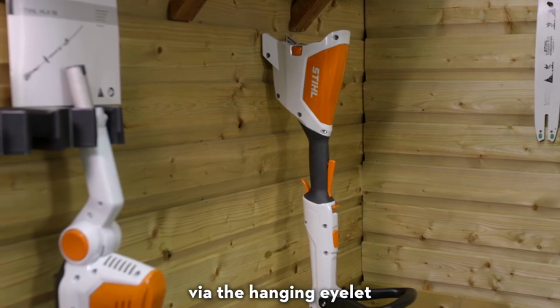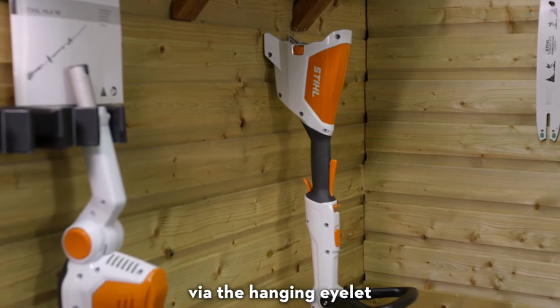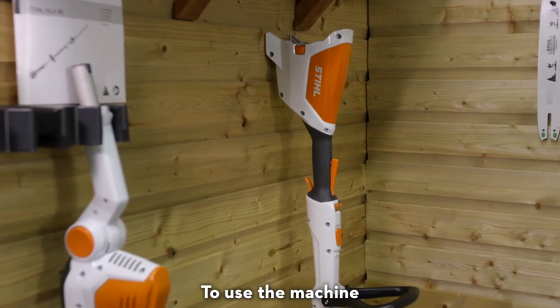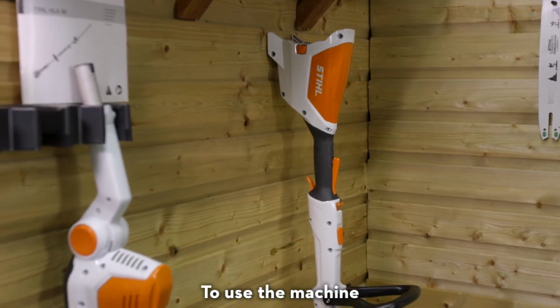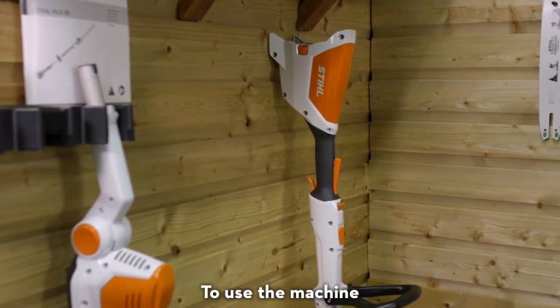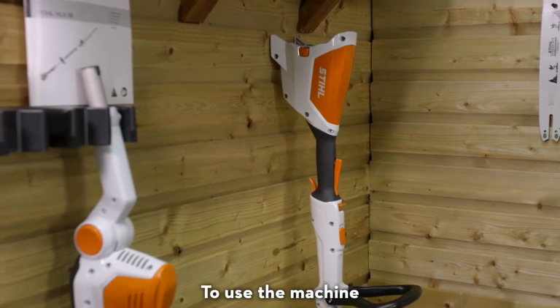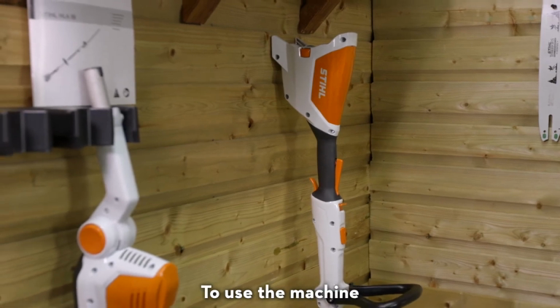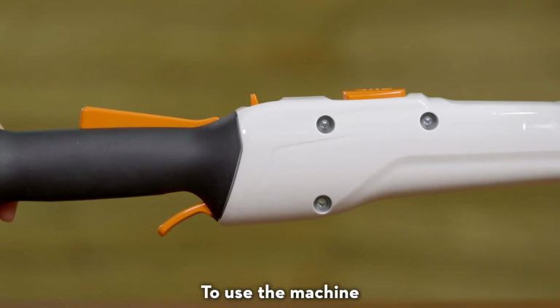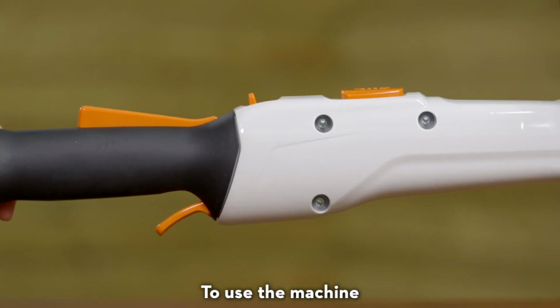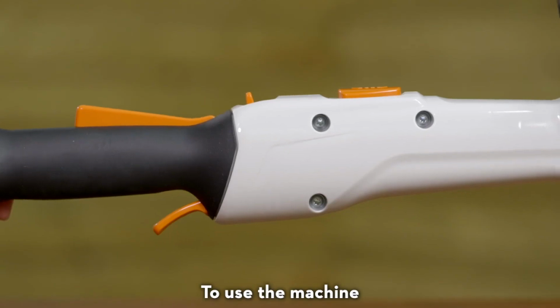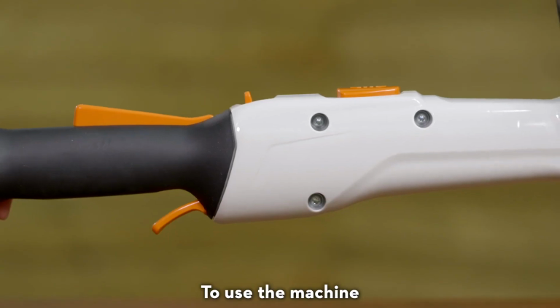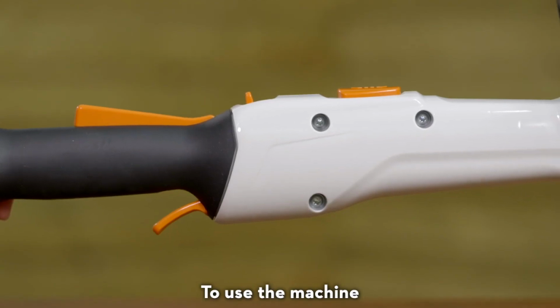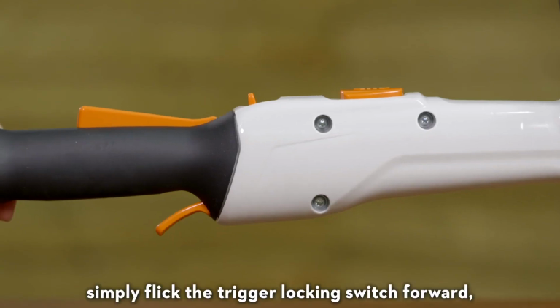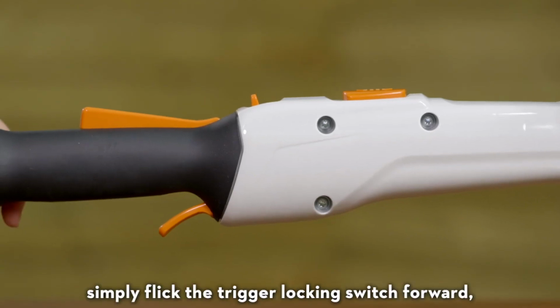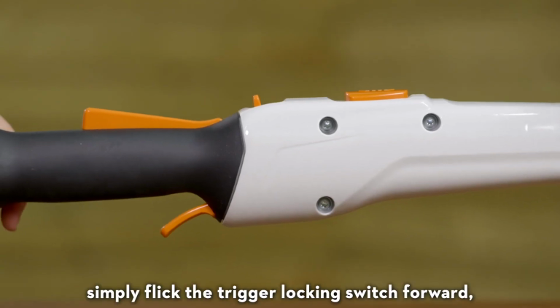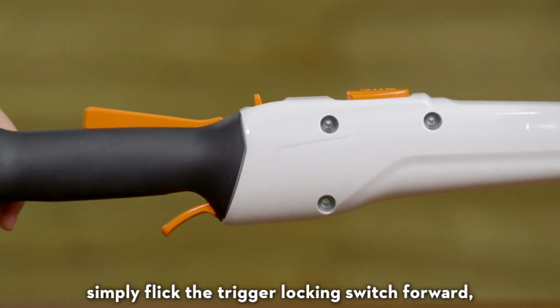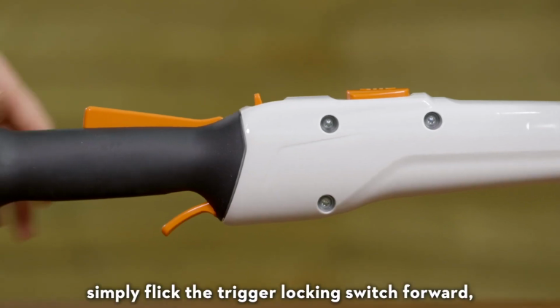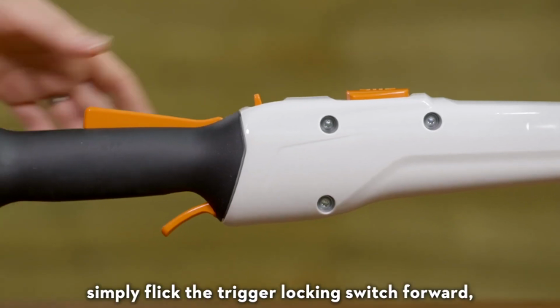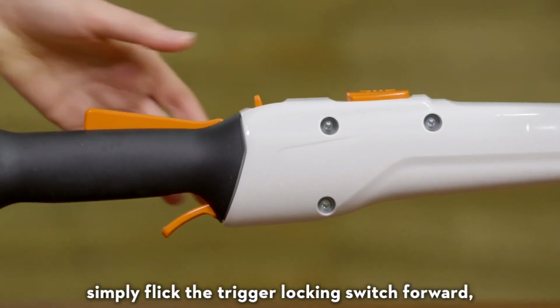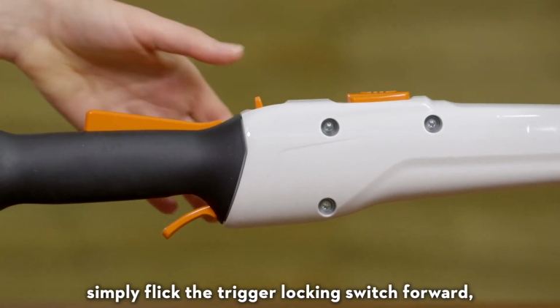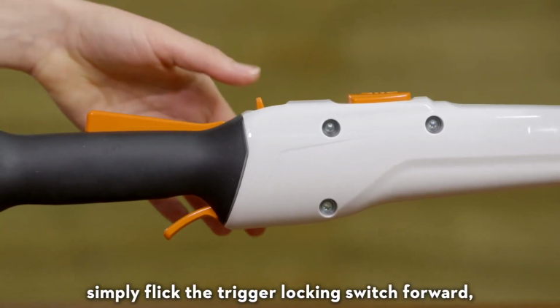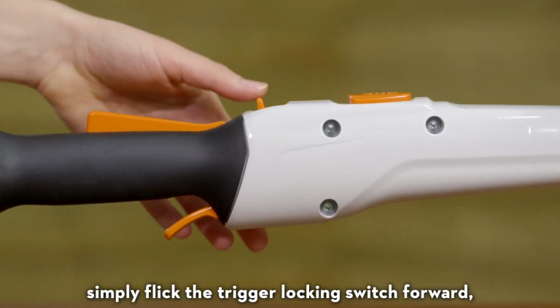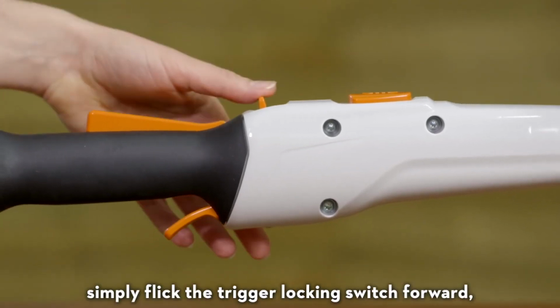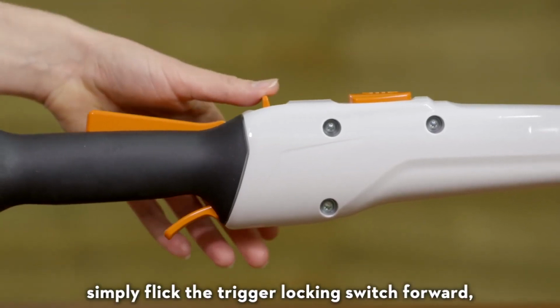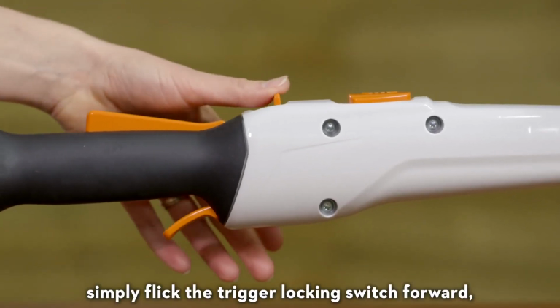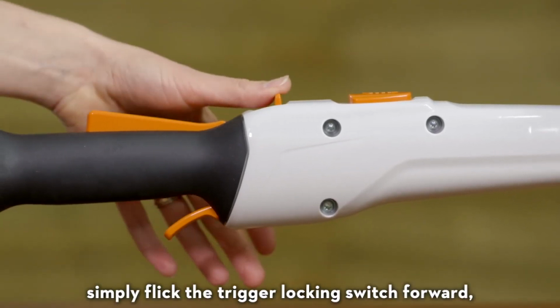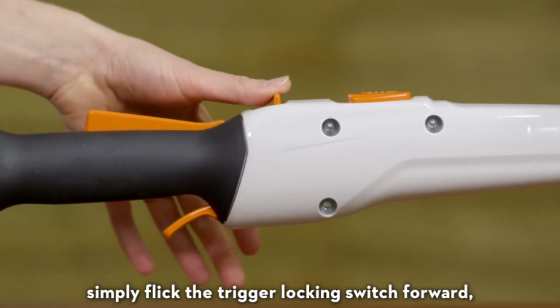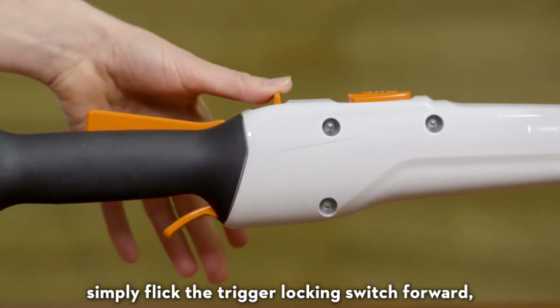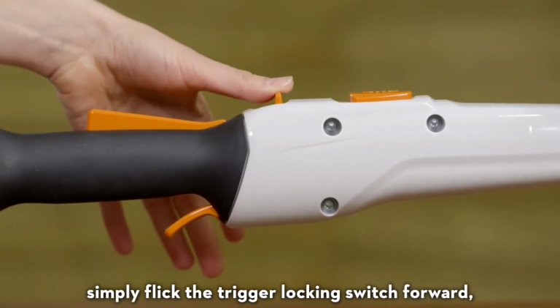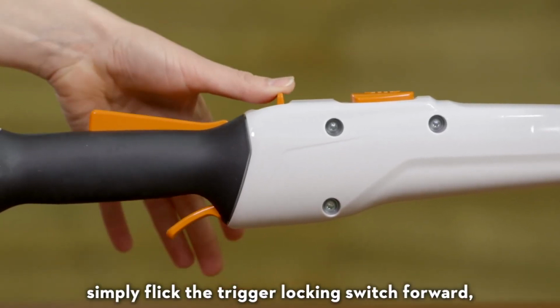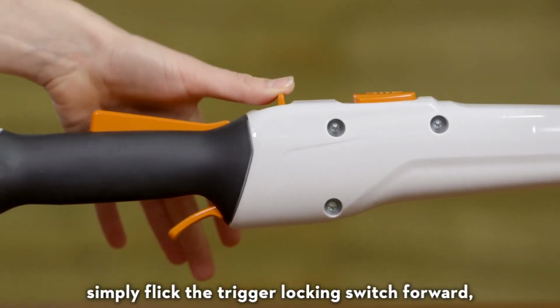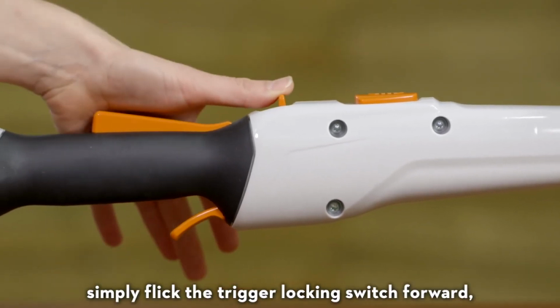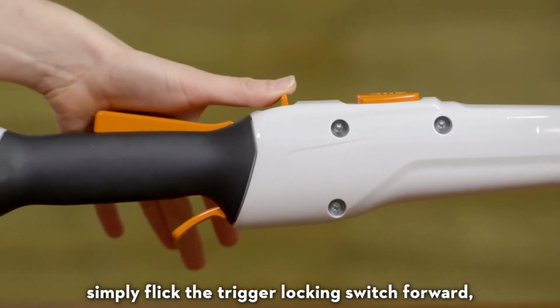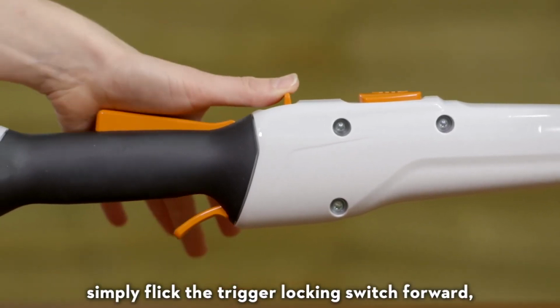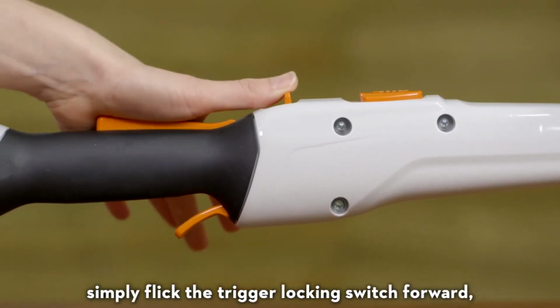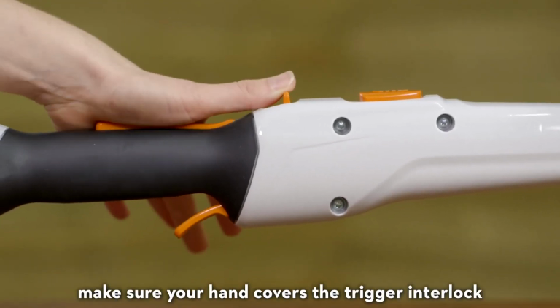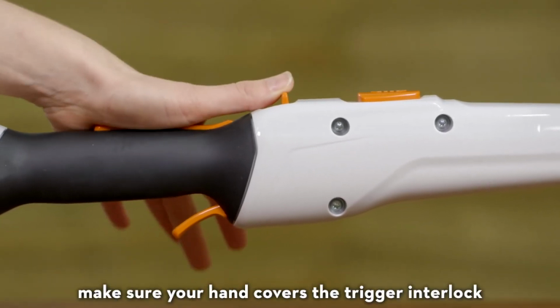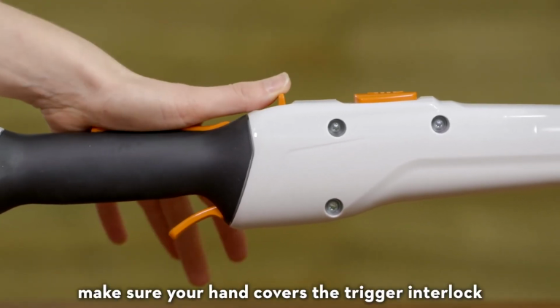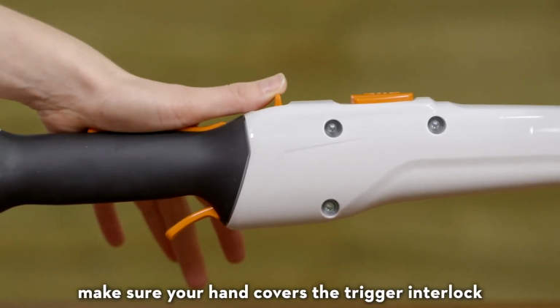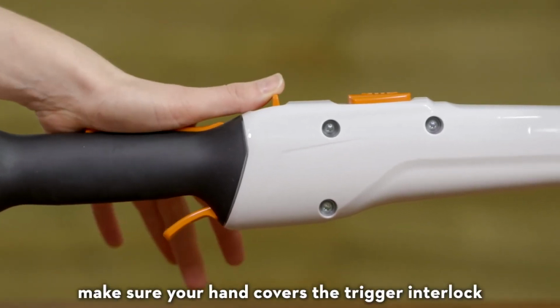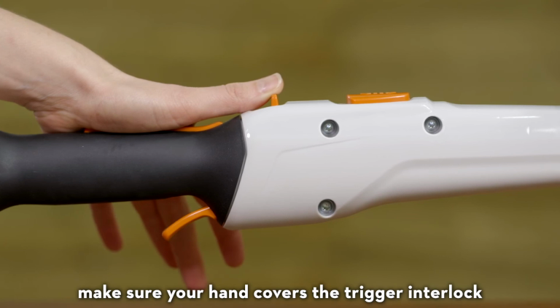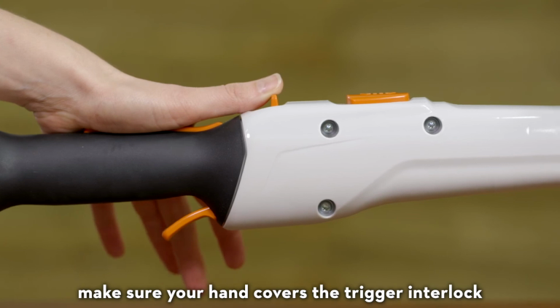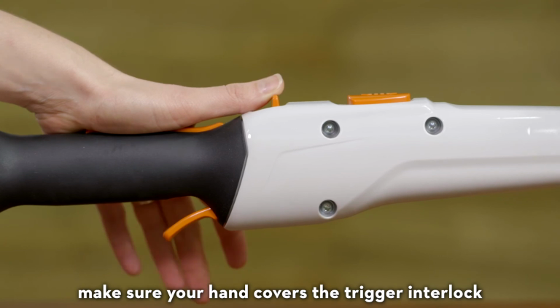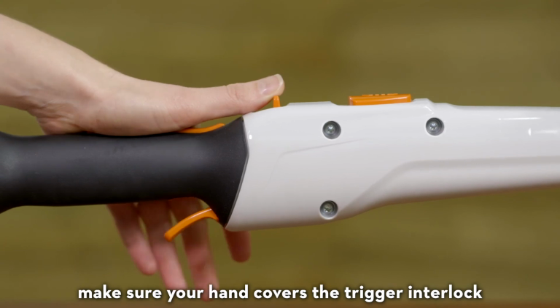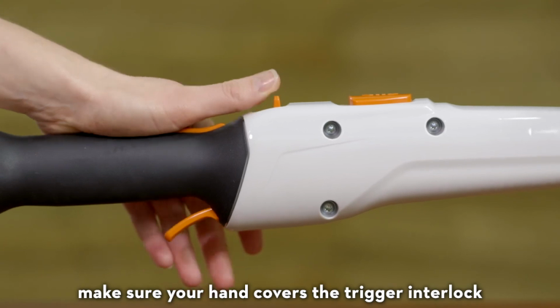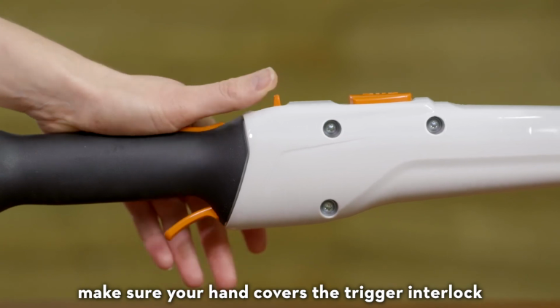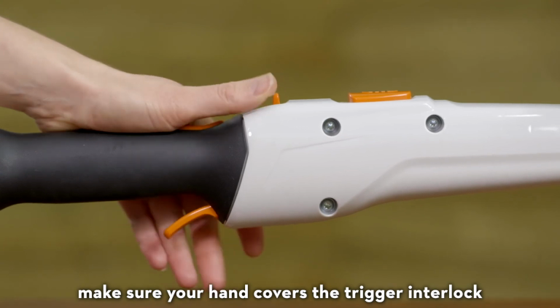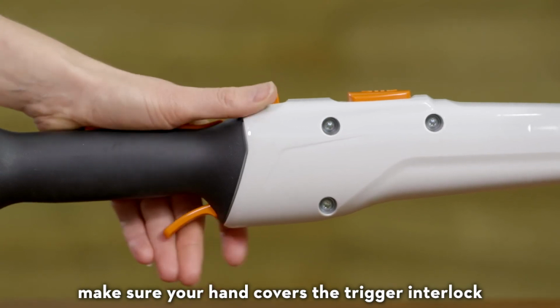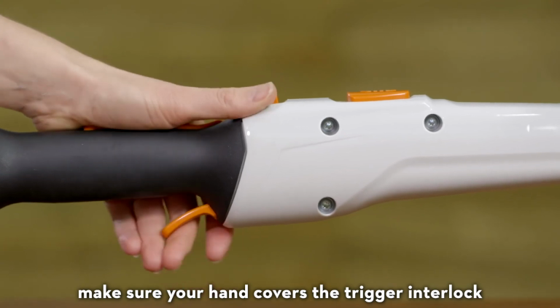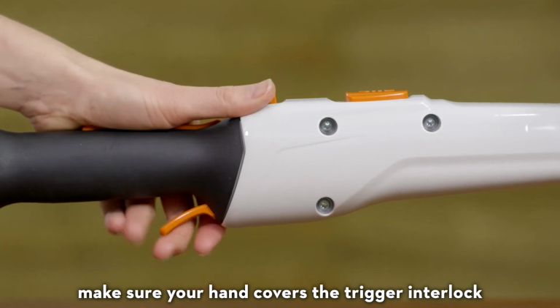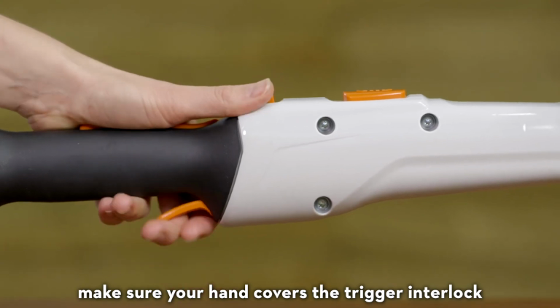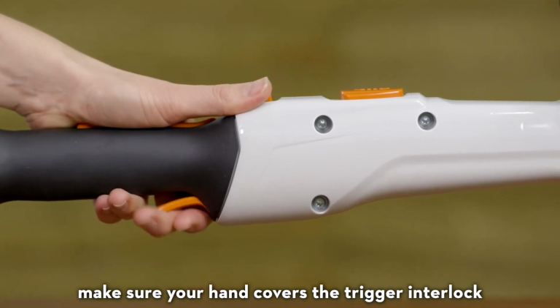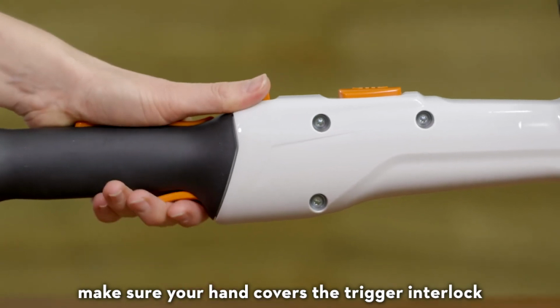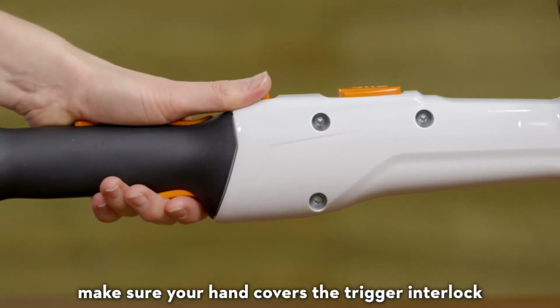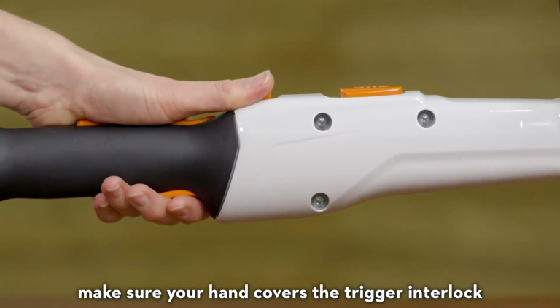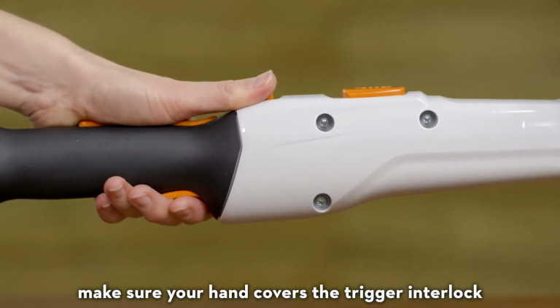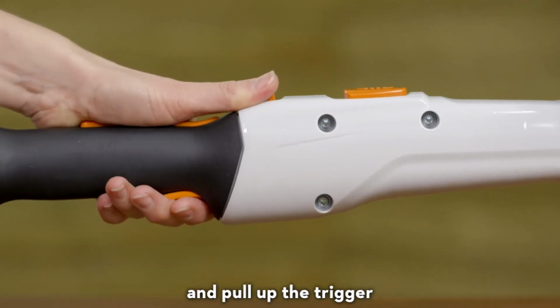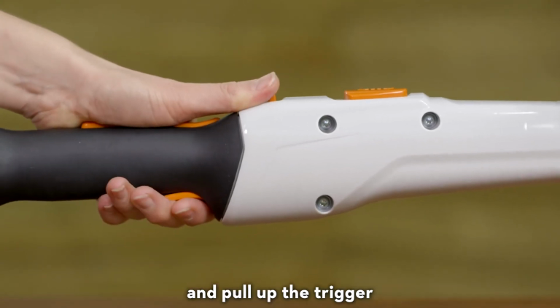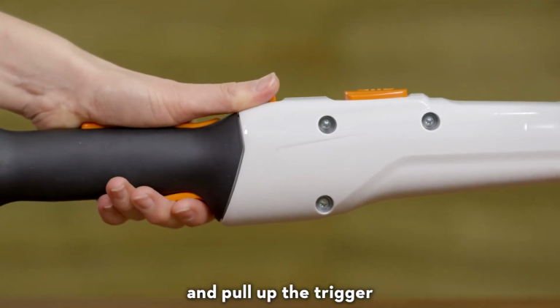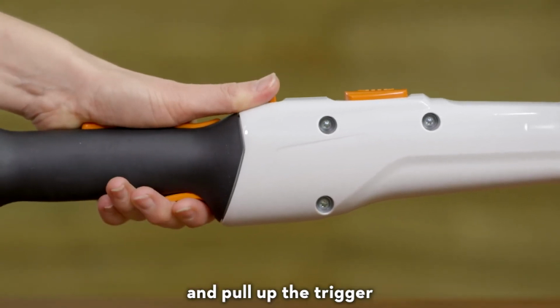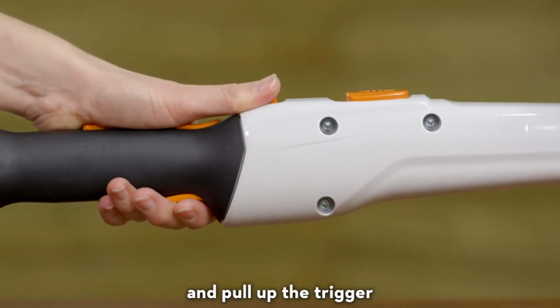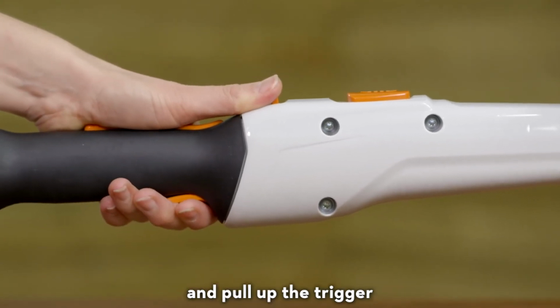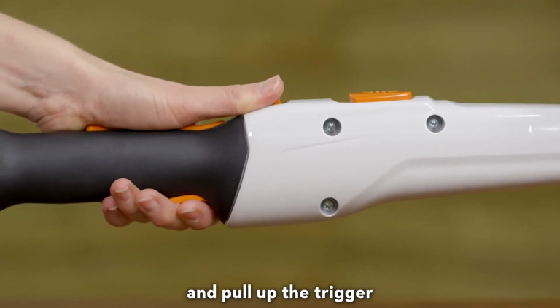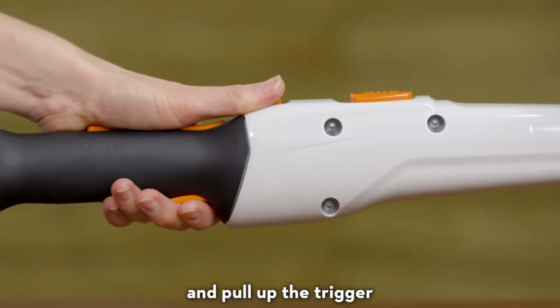To use the machine, simply flick the trigger locking switch forward, make sure your hand covers the trigger interlock and pull up the trigger.